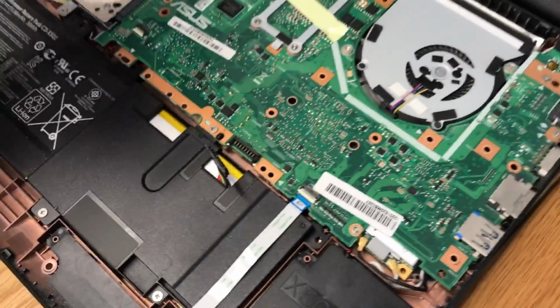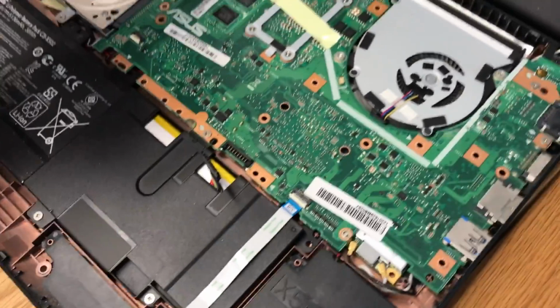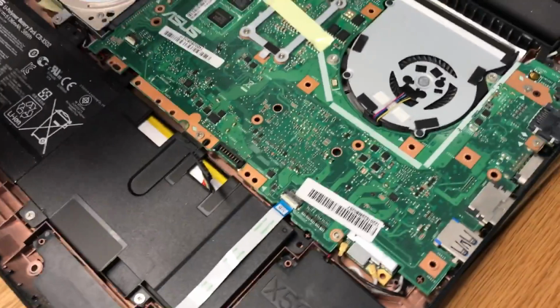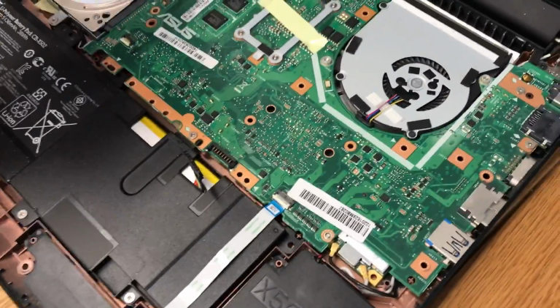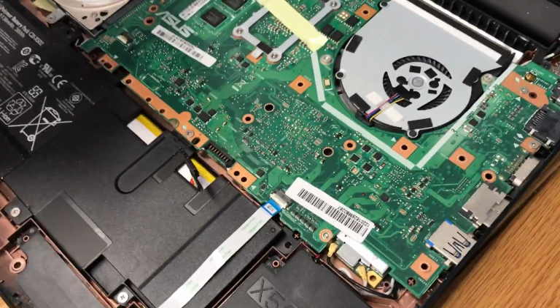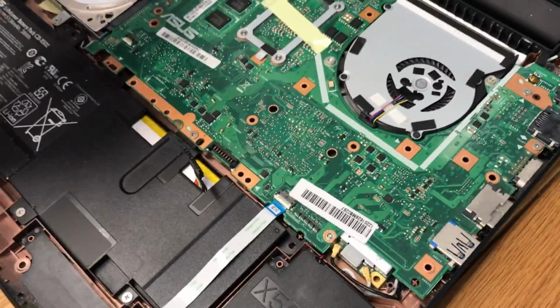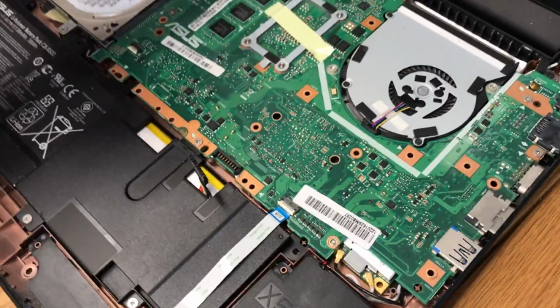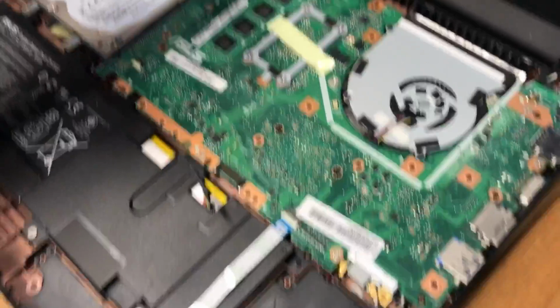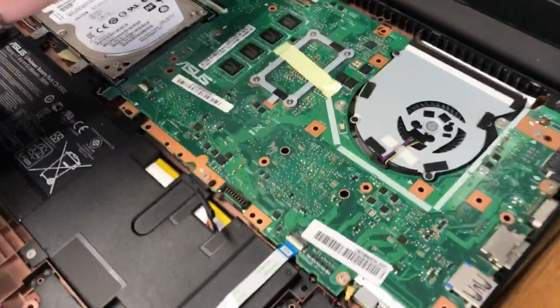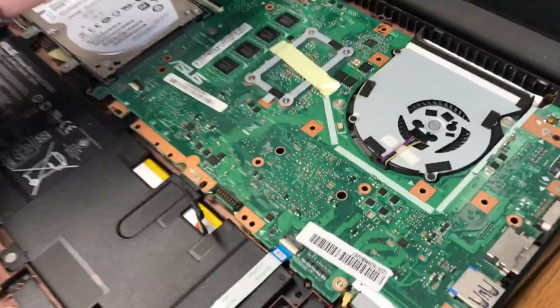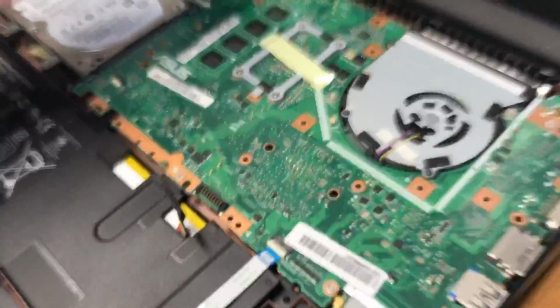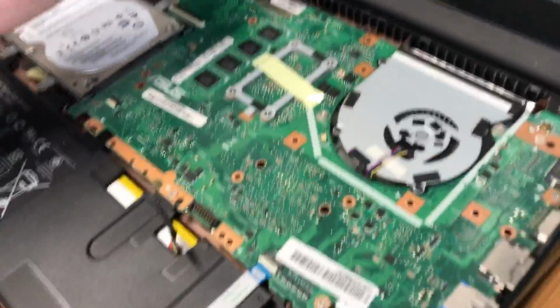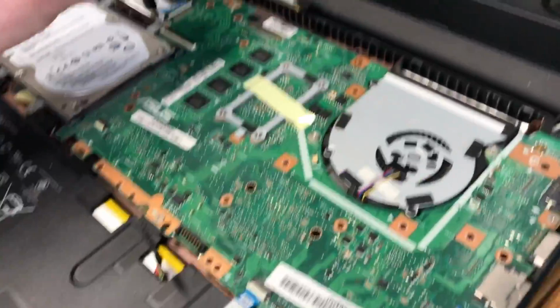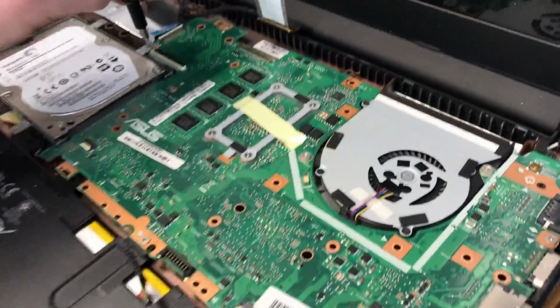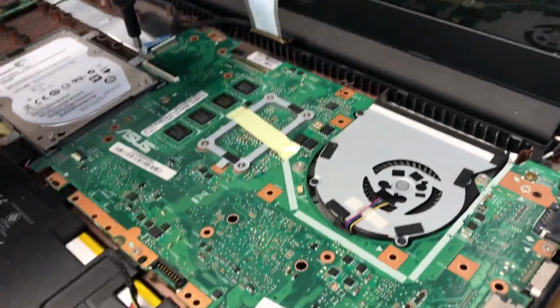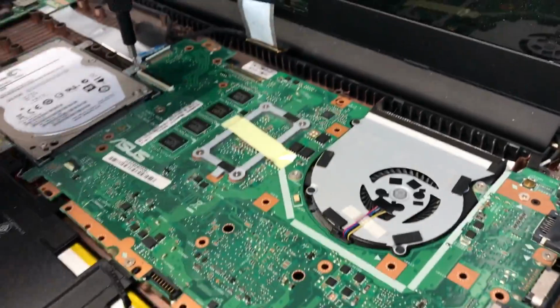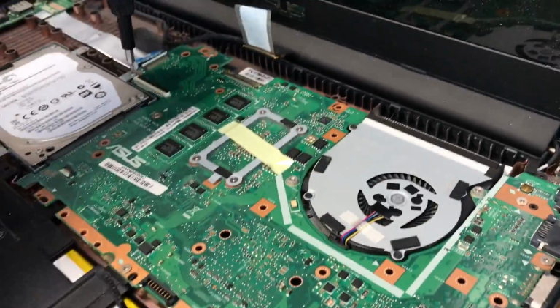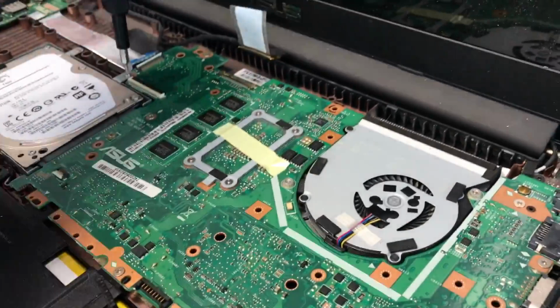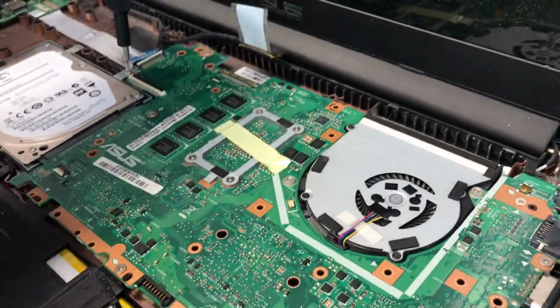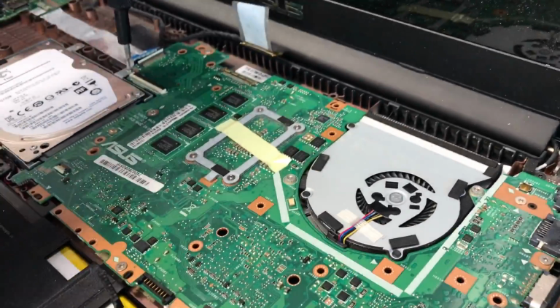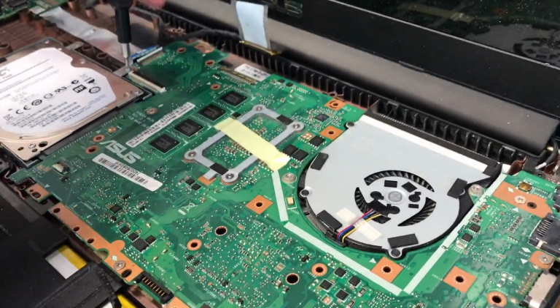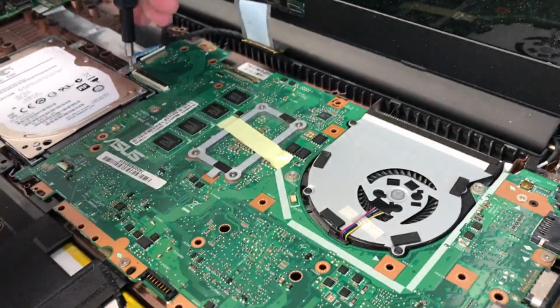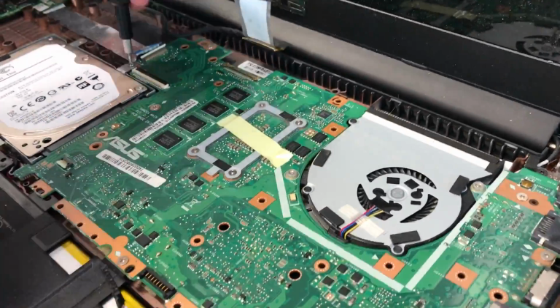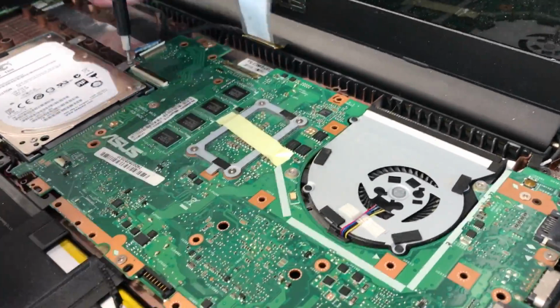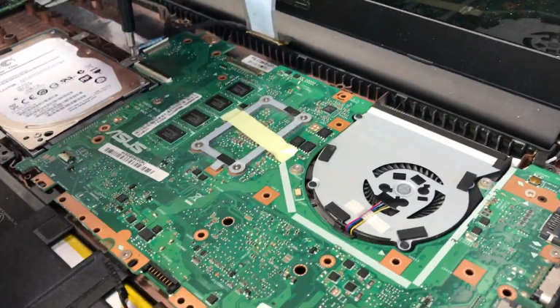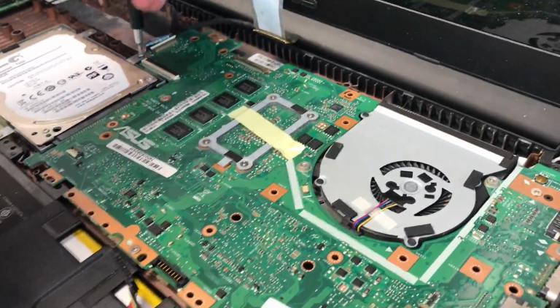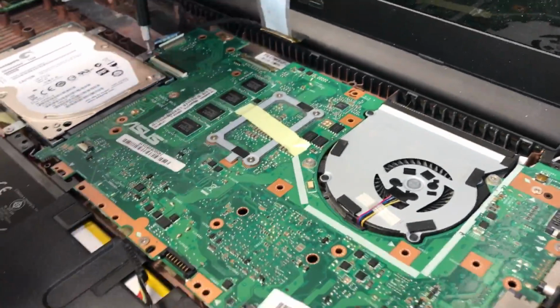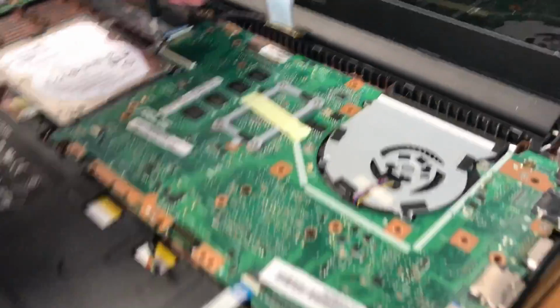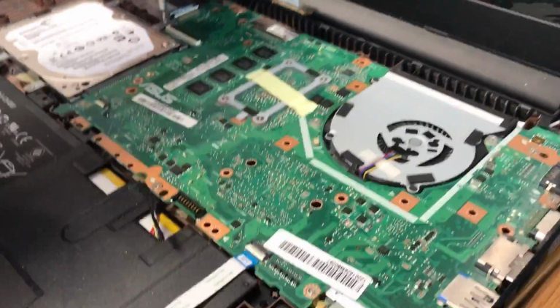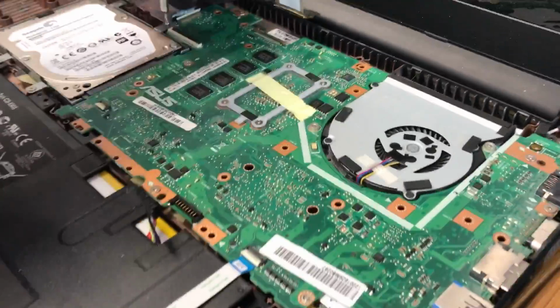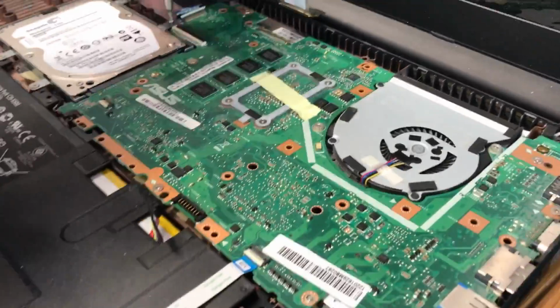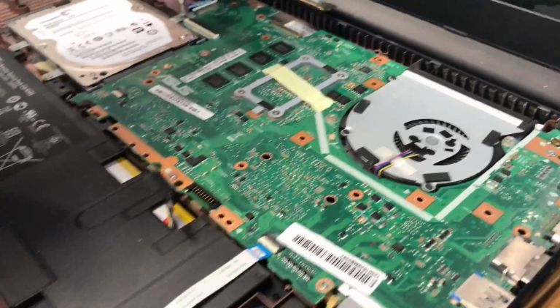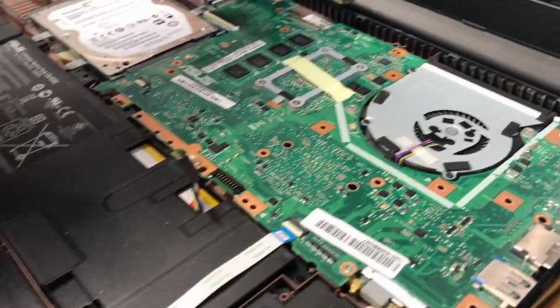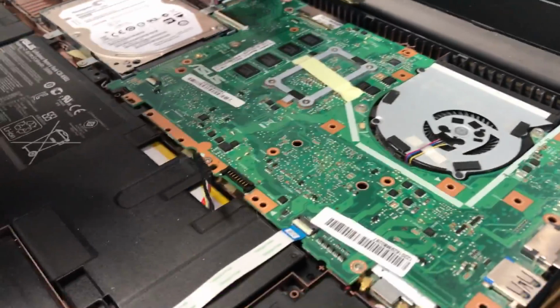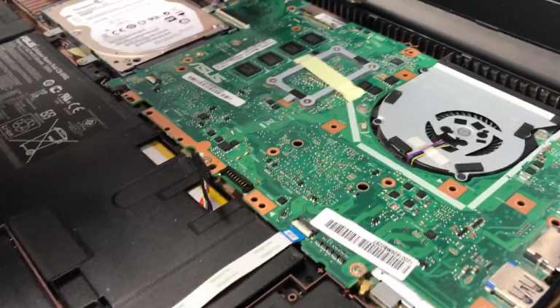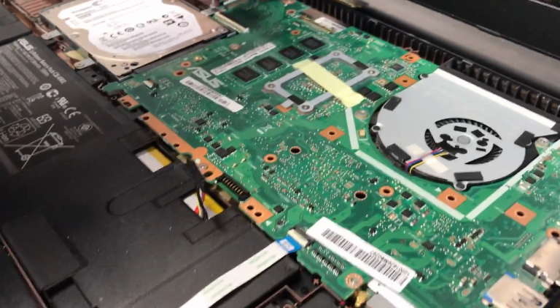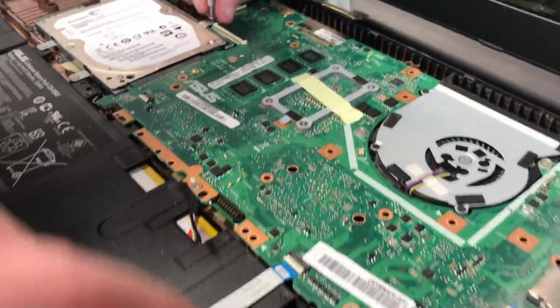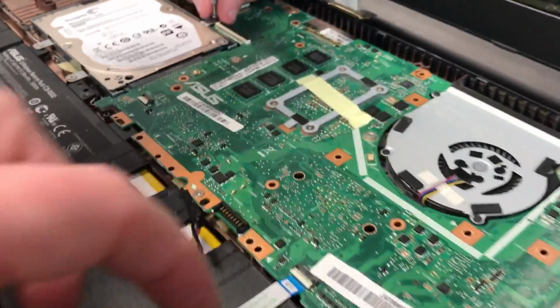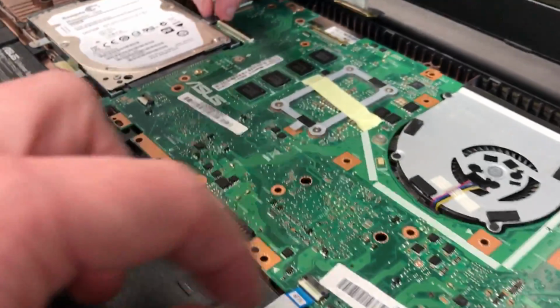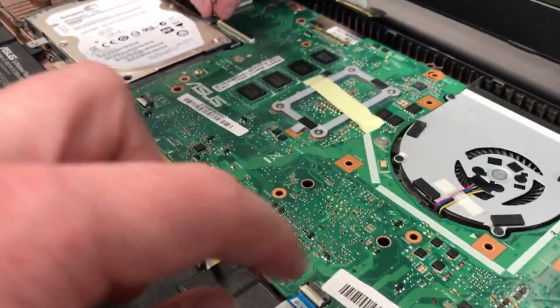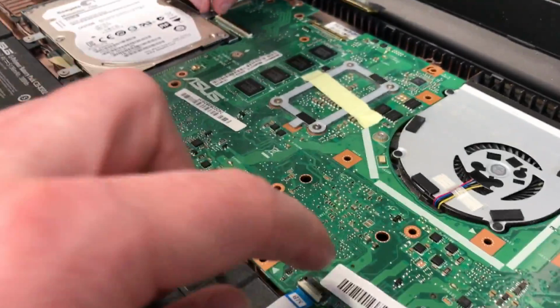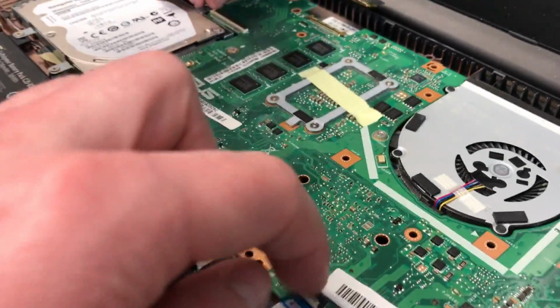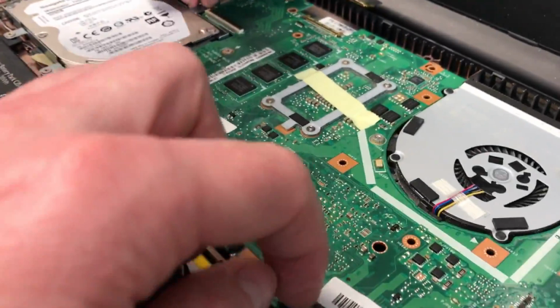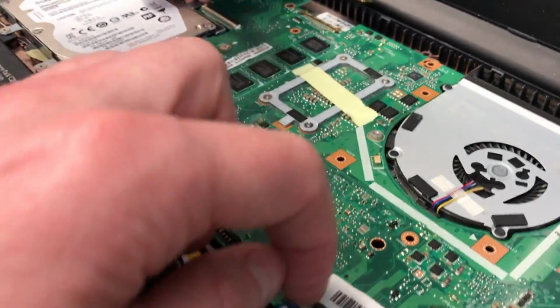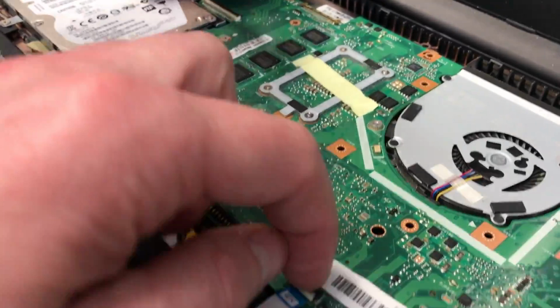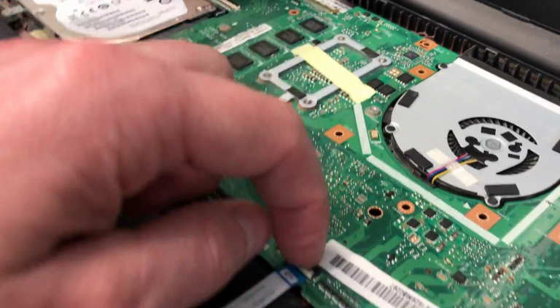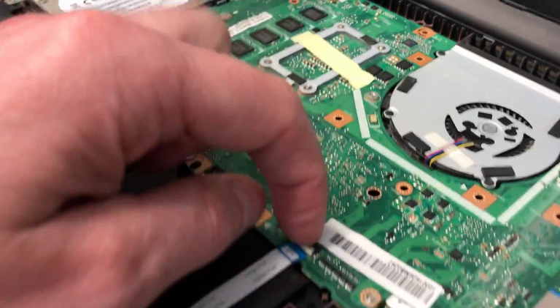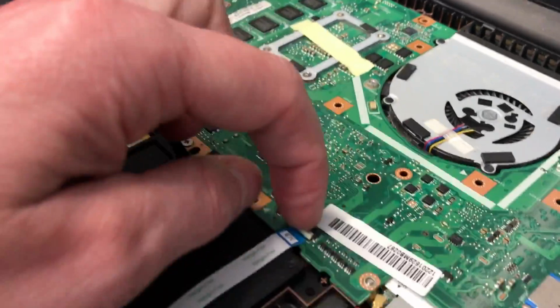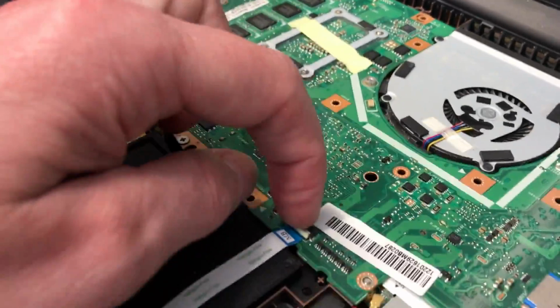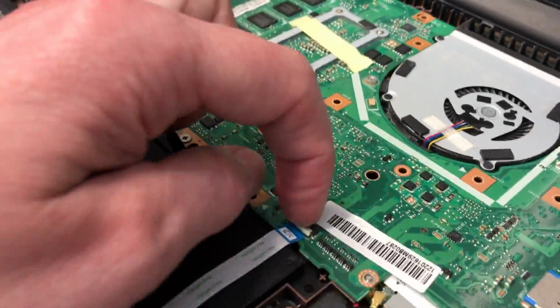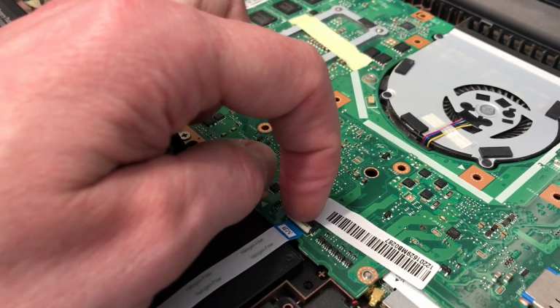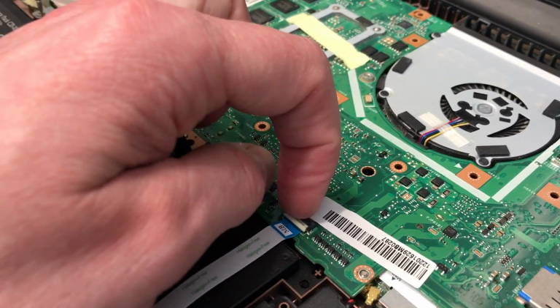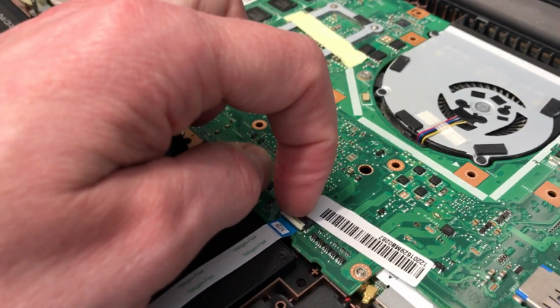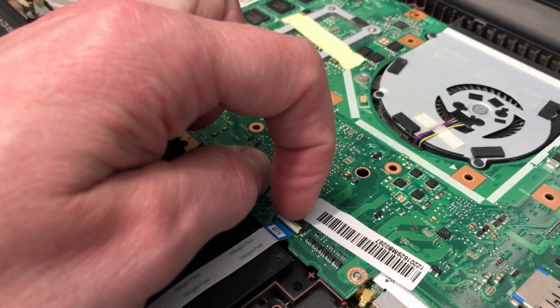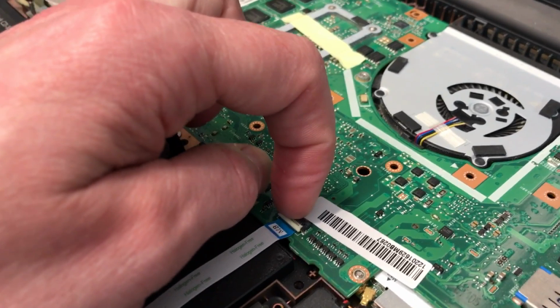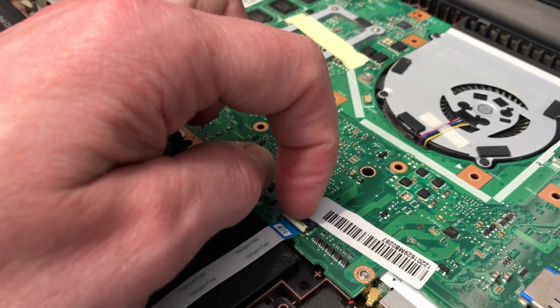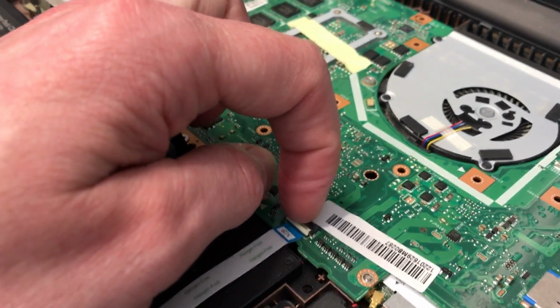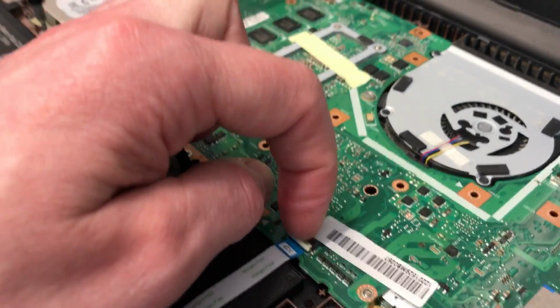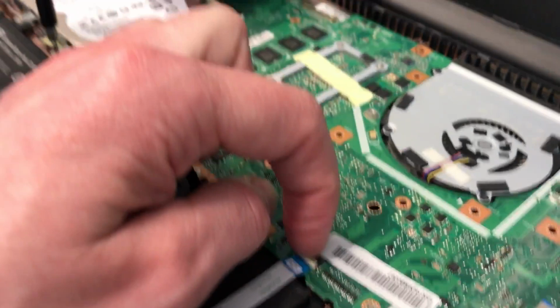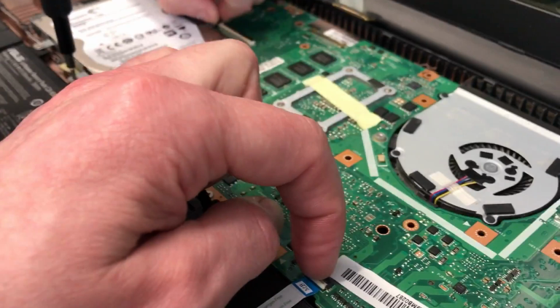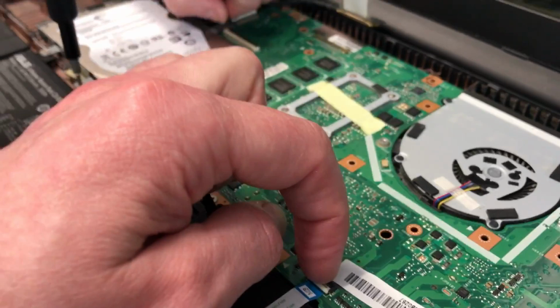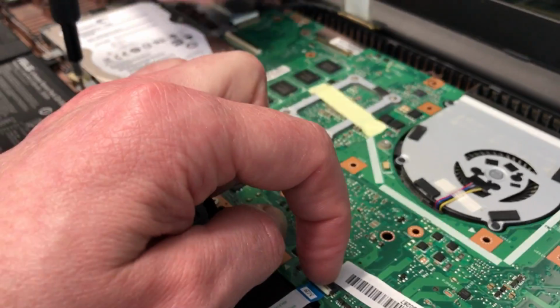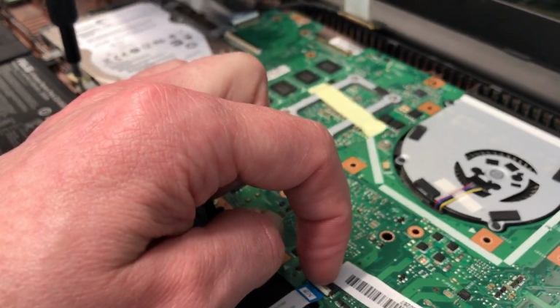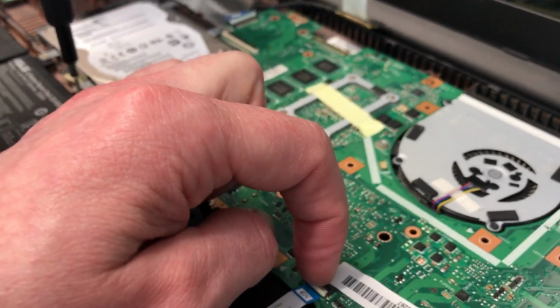So we need to remove the hard drive — Troy's doing that. I'm just going to take this motherboard cable out as well.